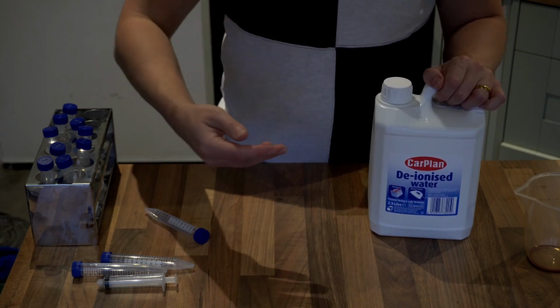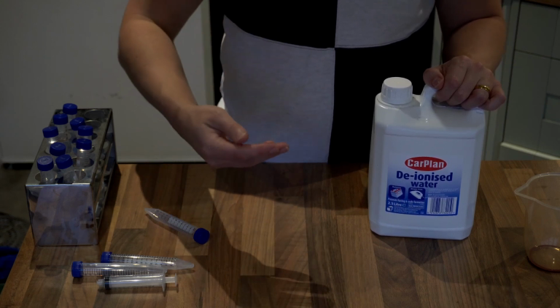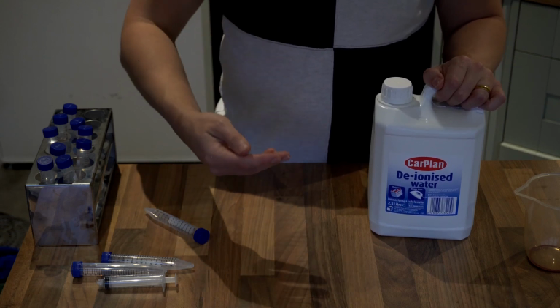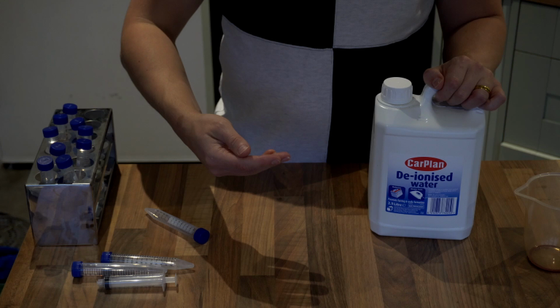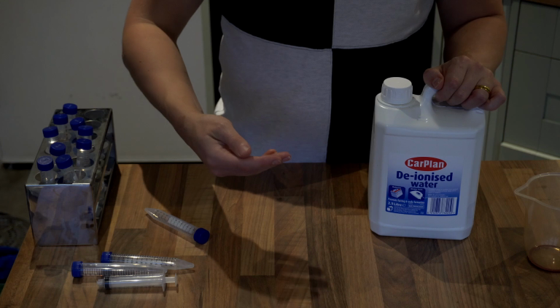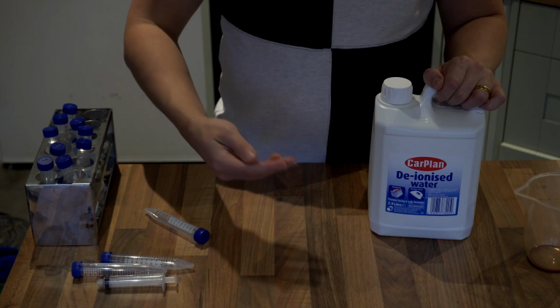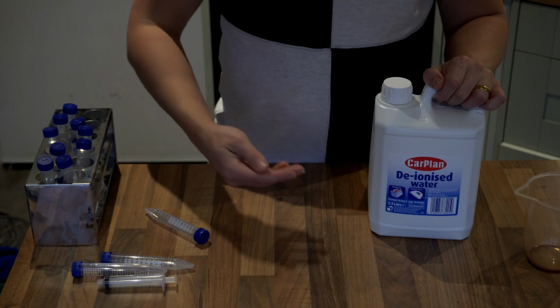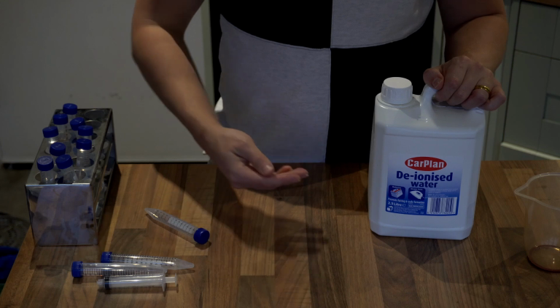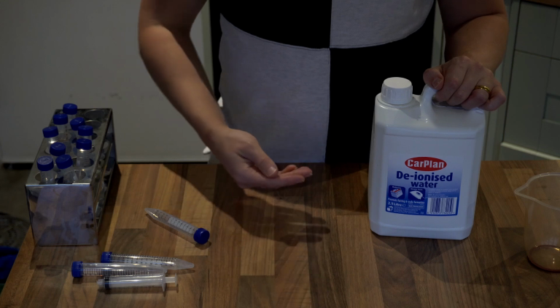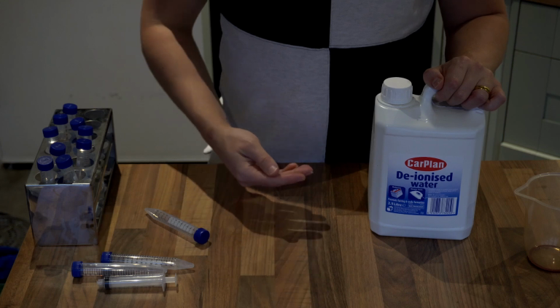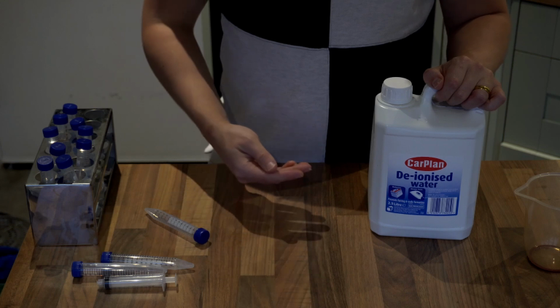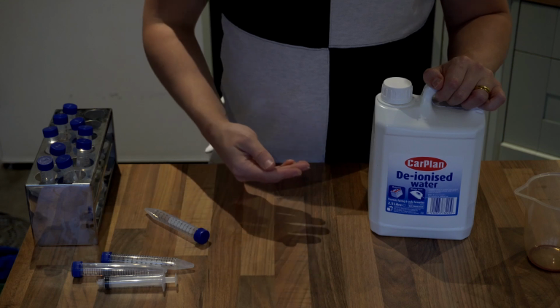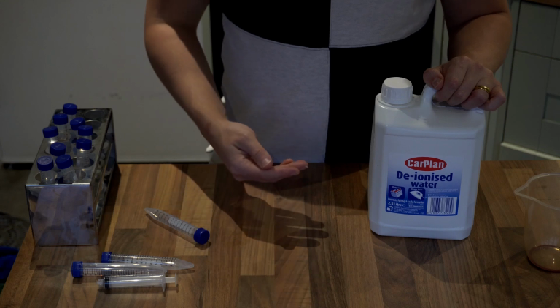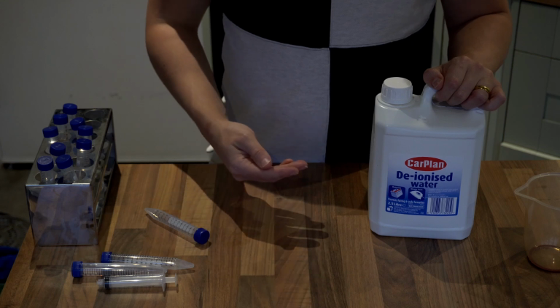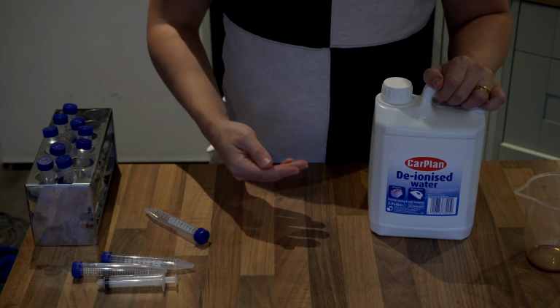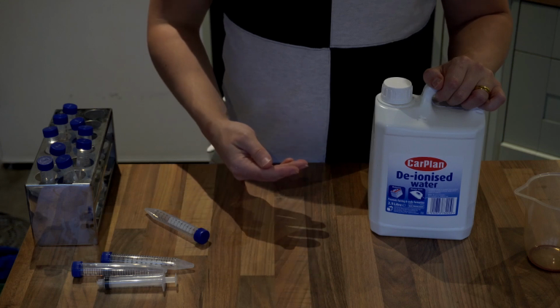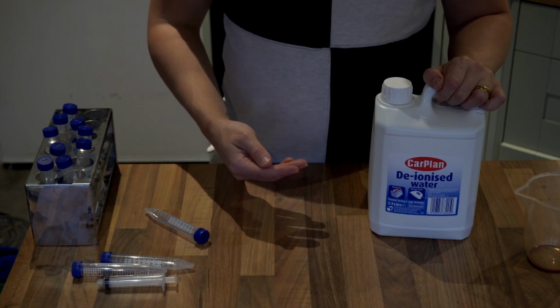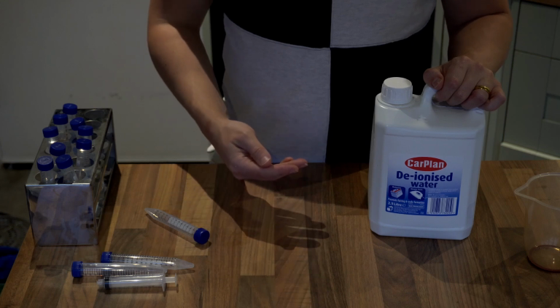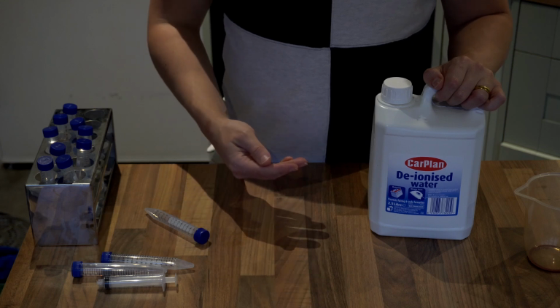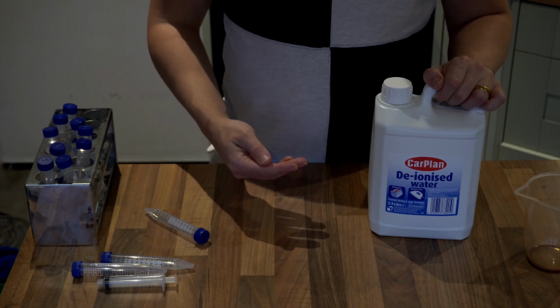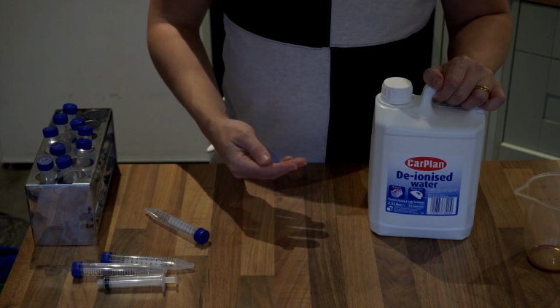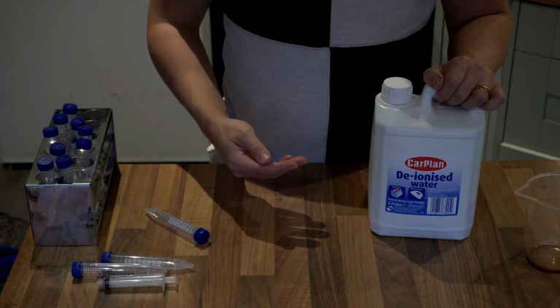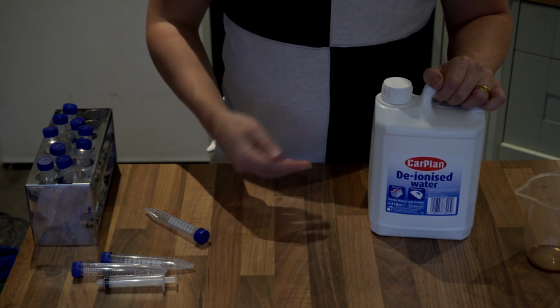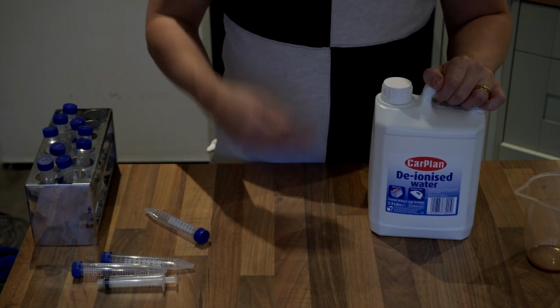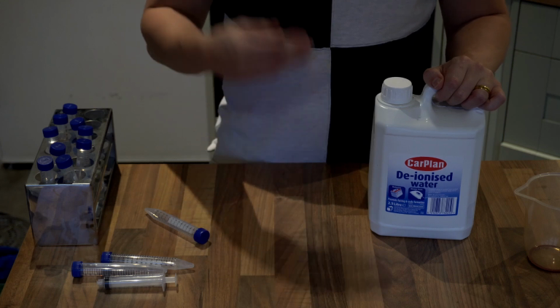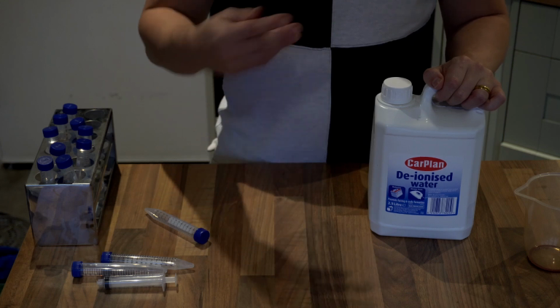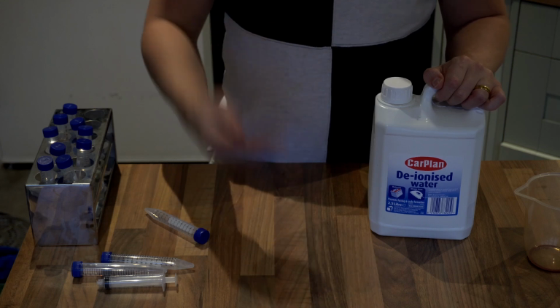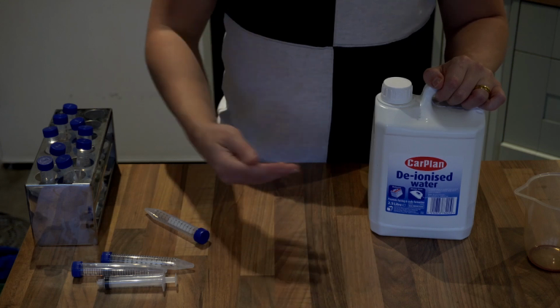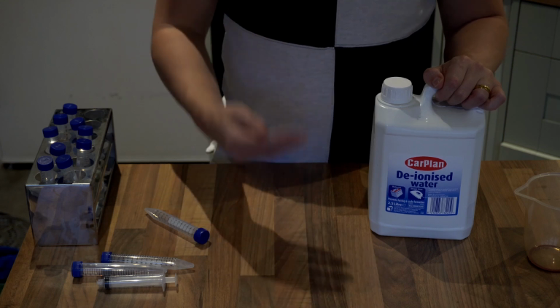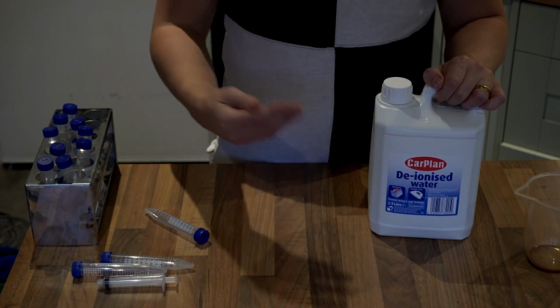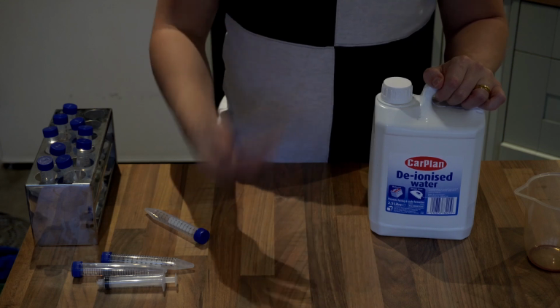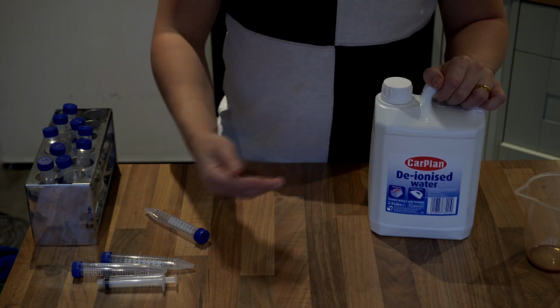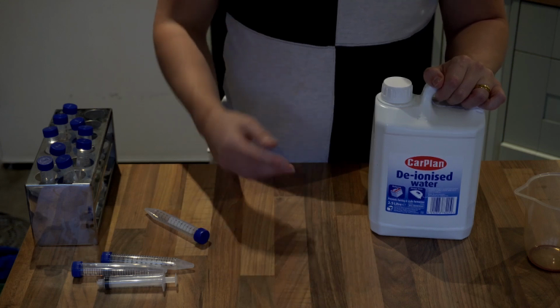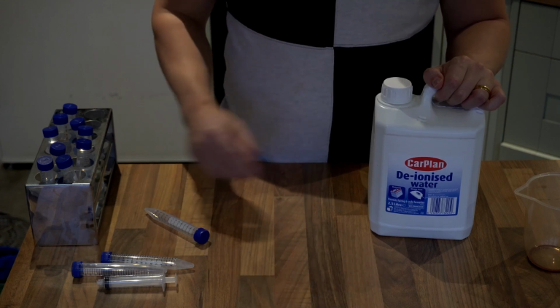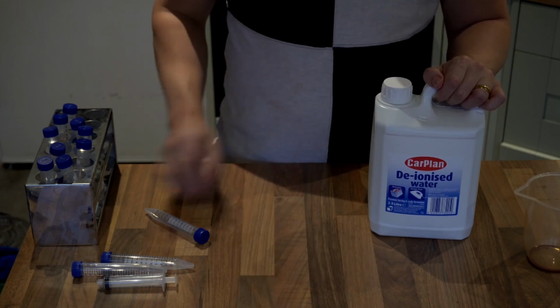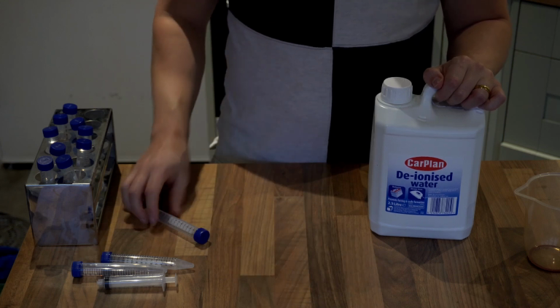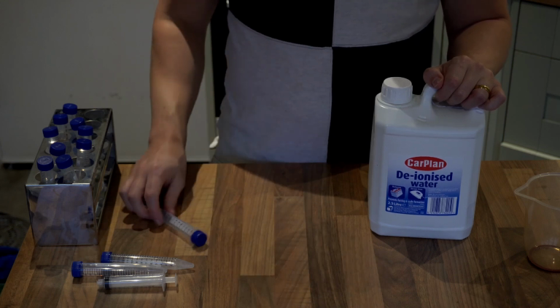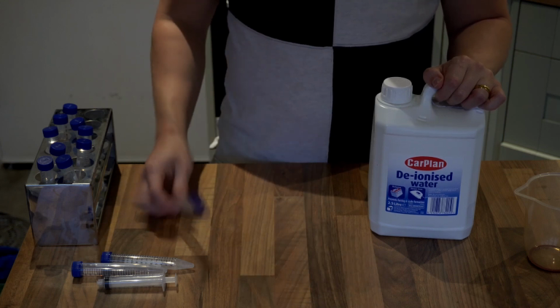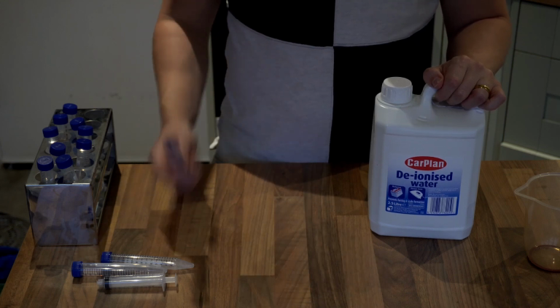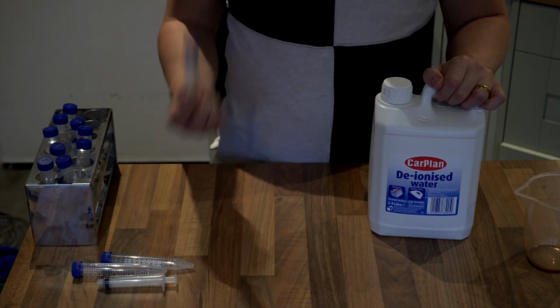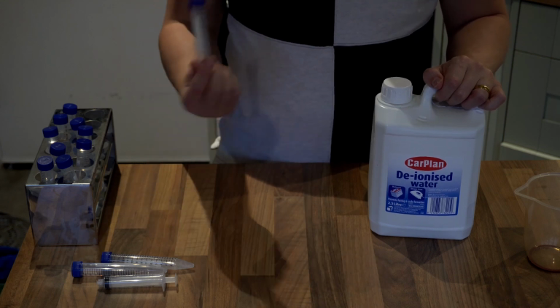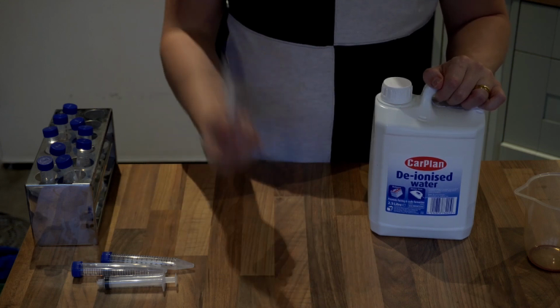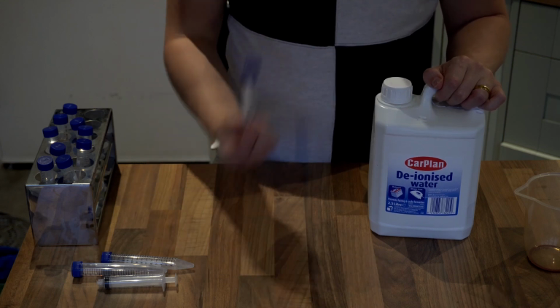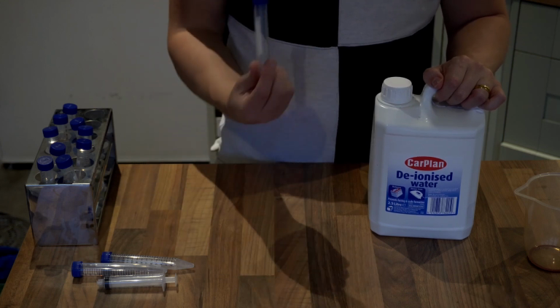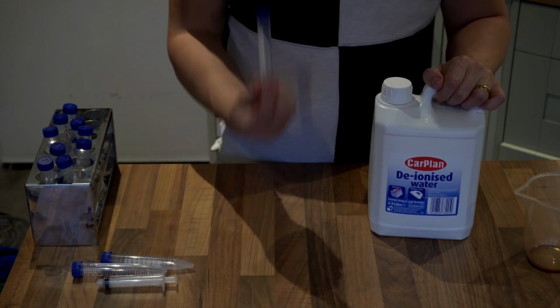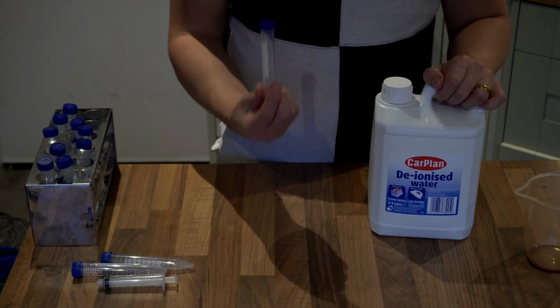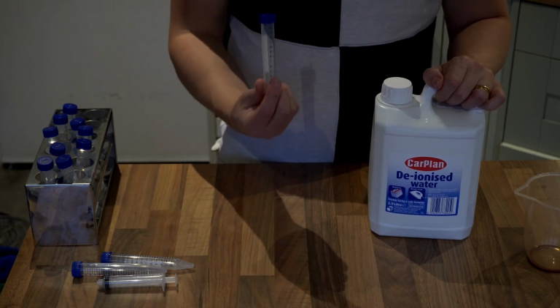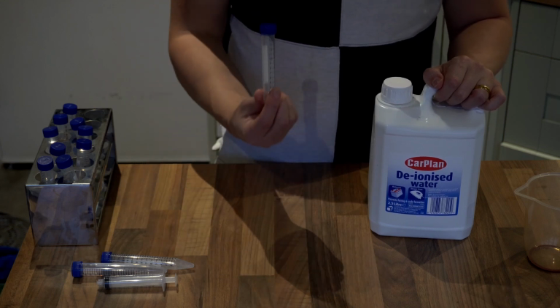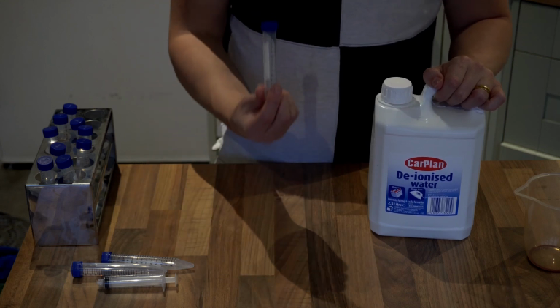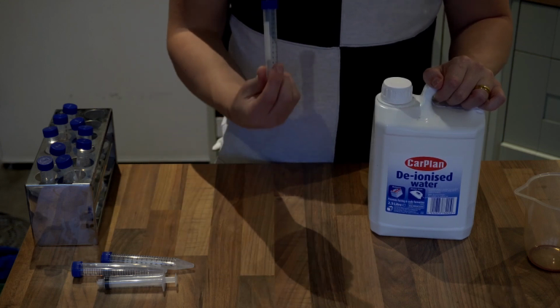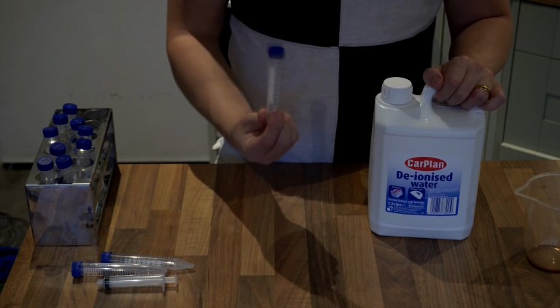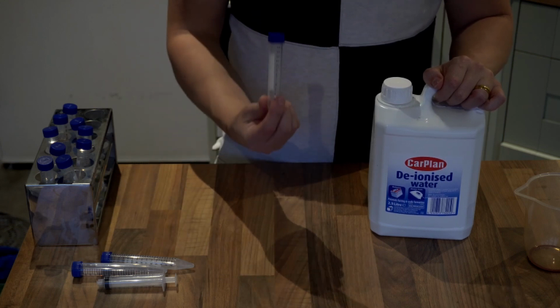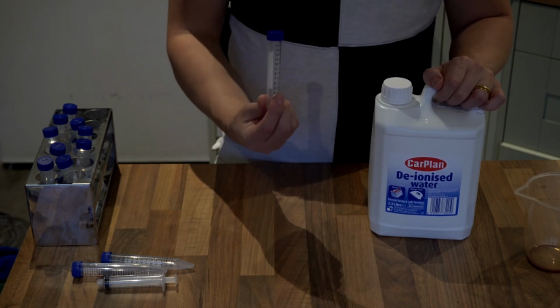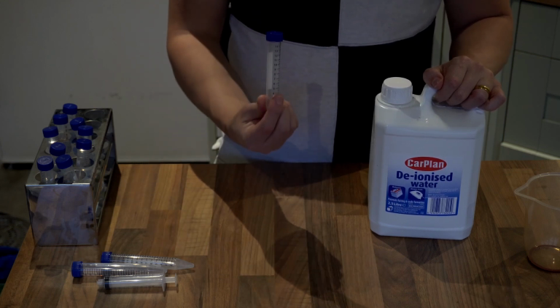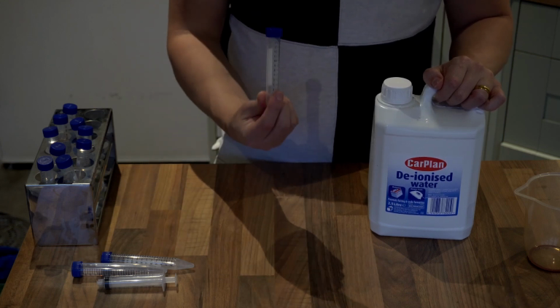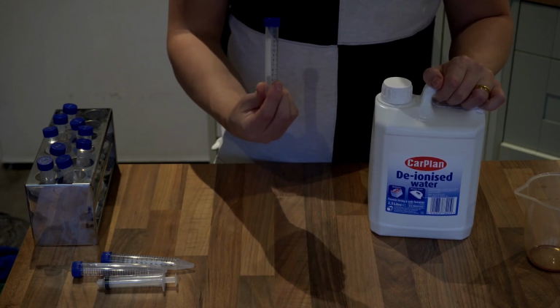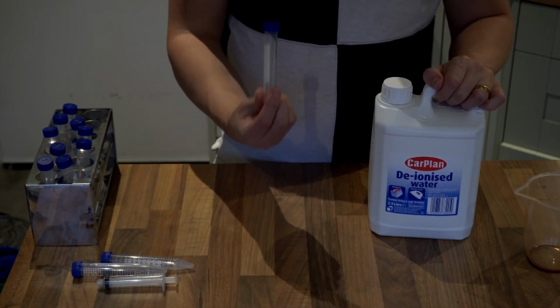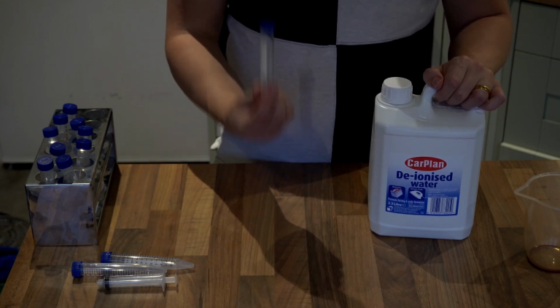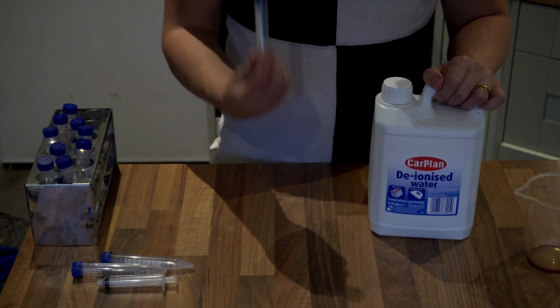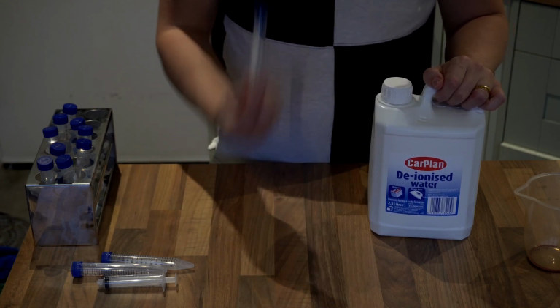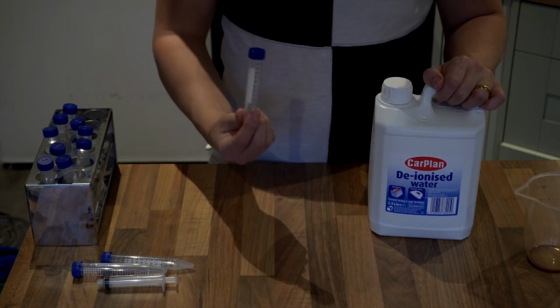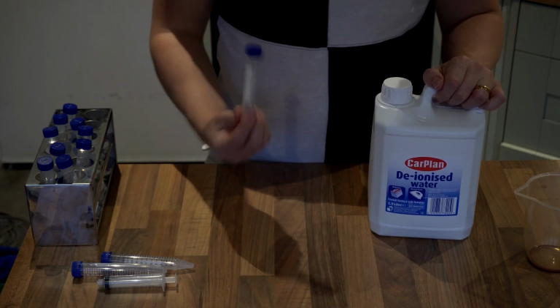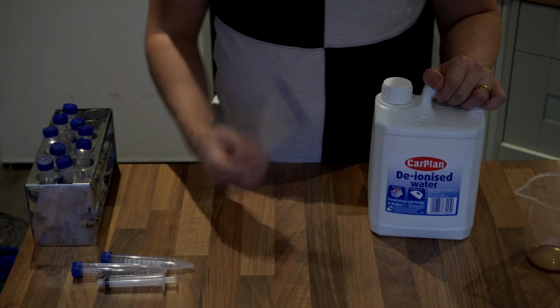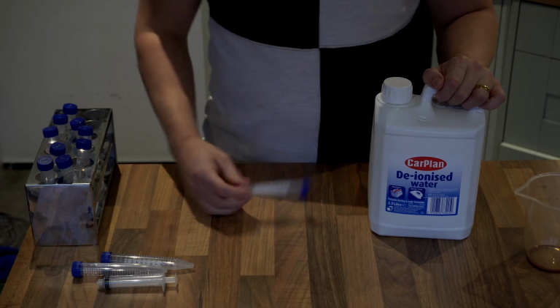This means you can store your cultures long term with just a couple of test tubes, some distilled water, and a pressure cooker.